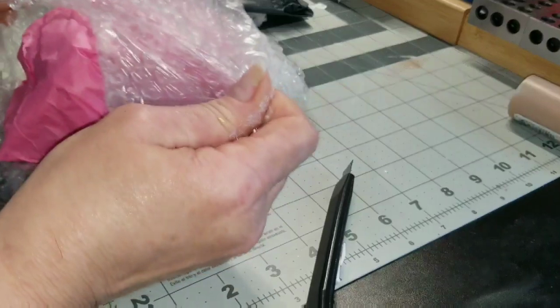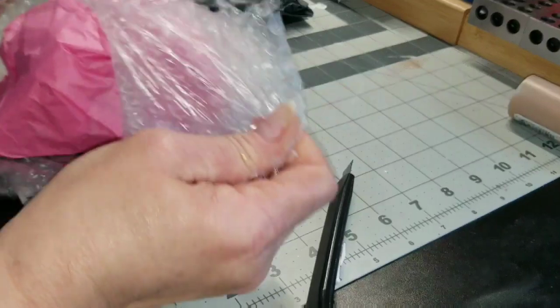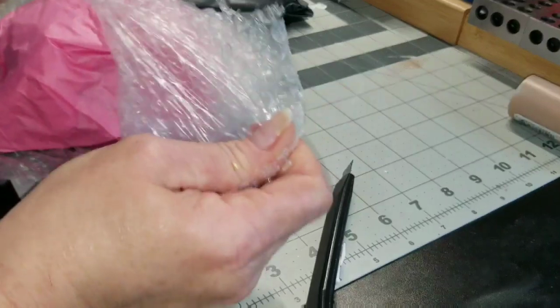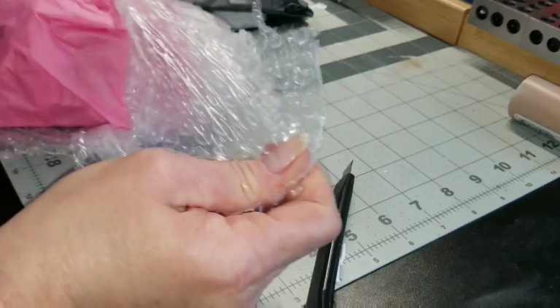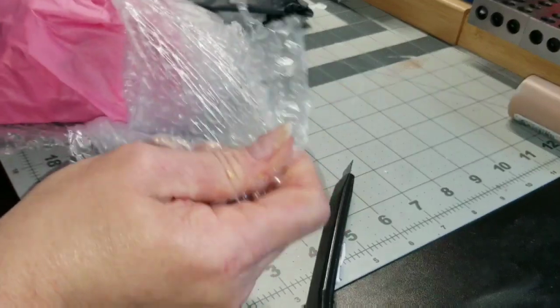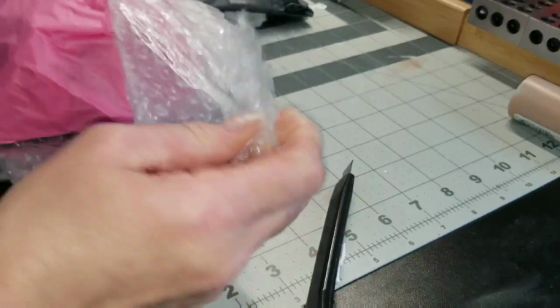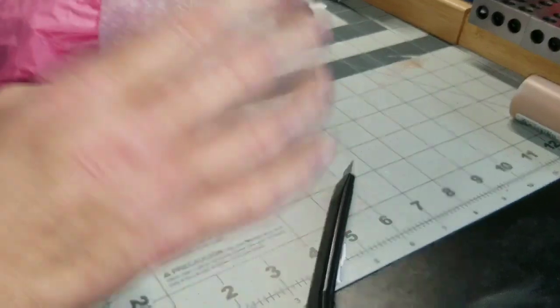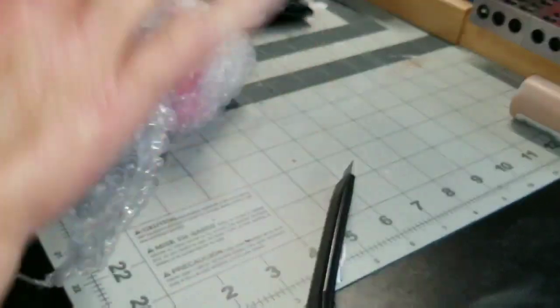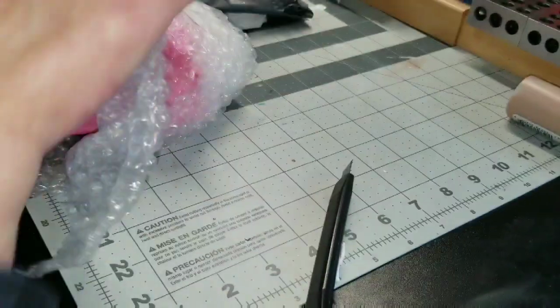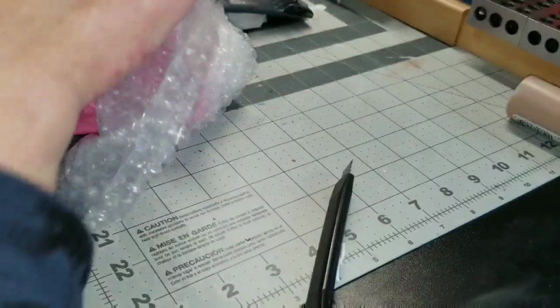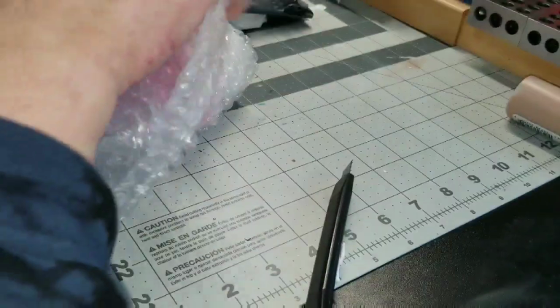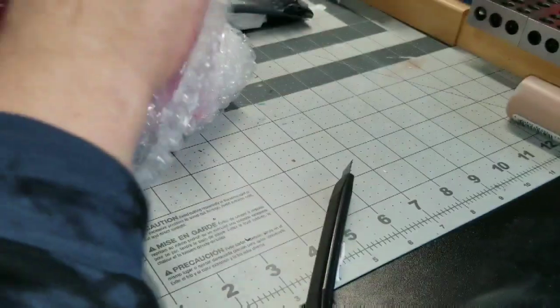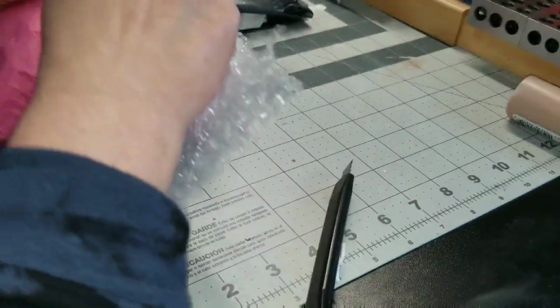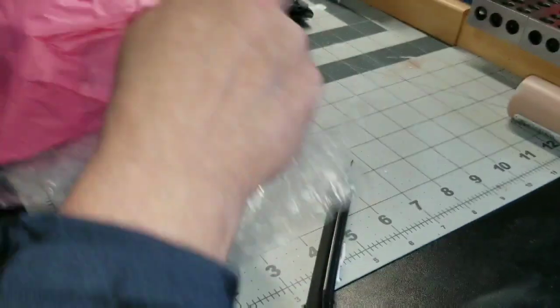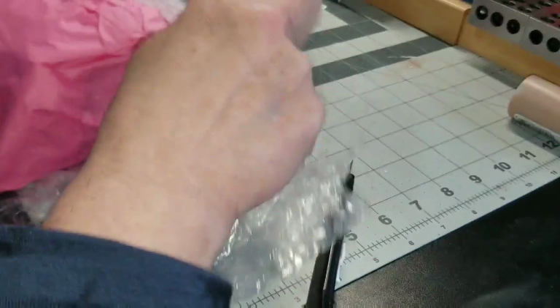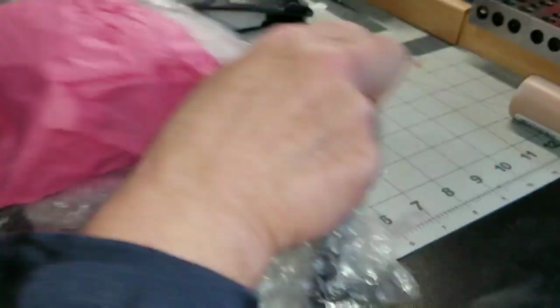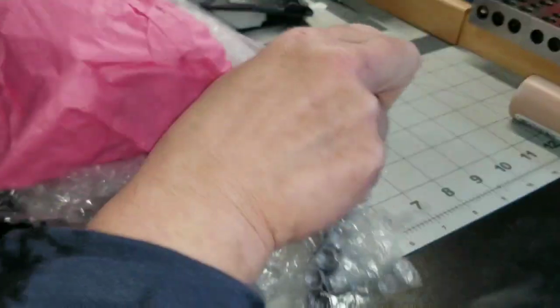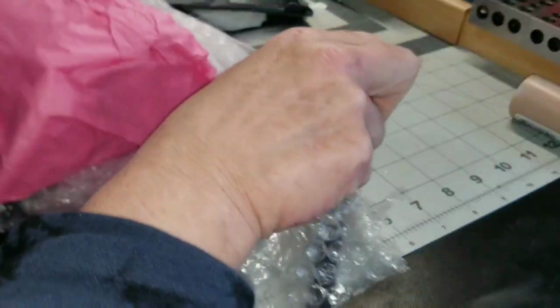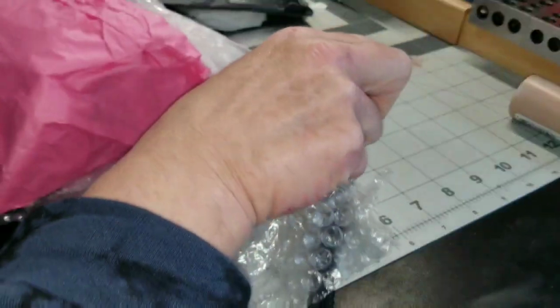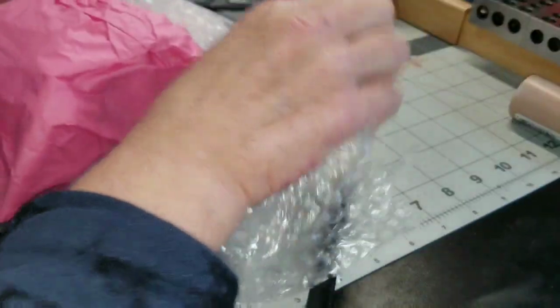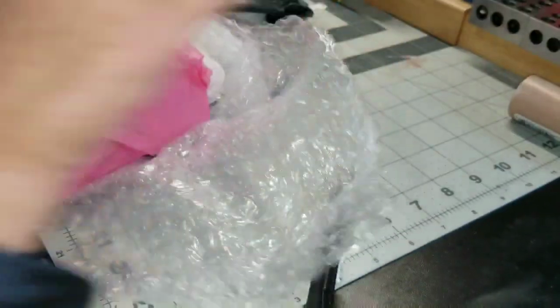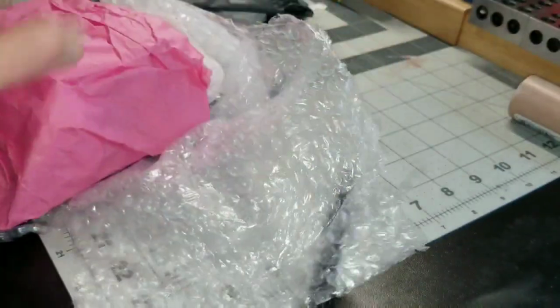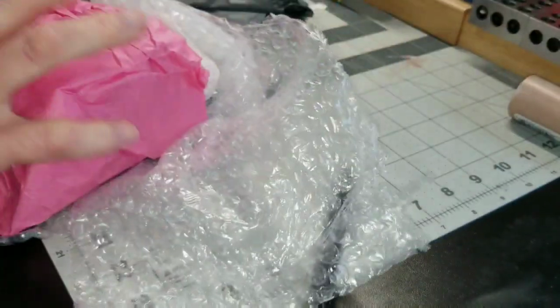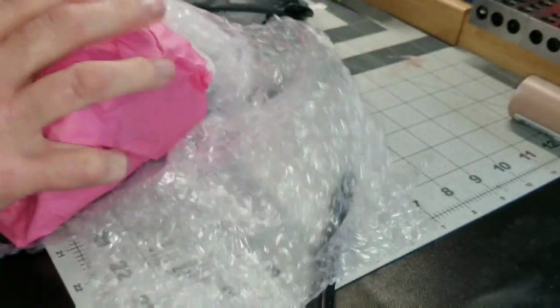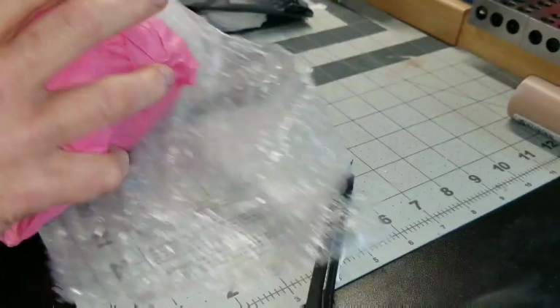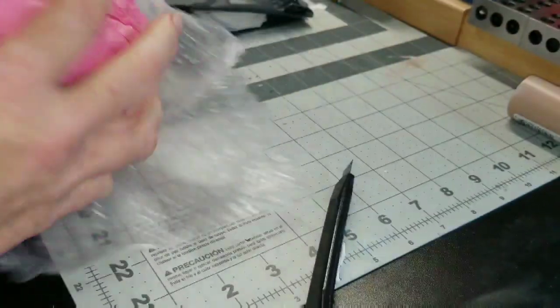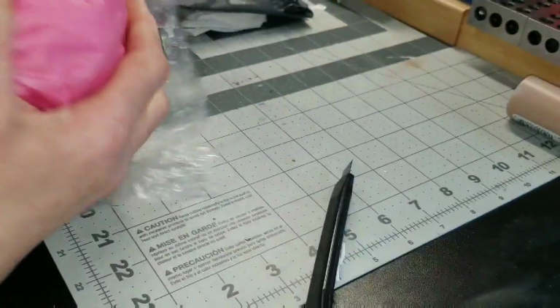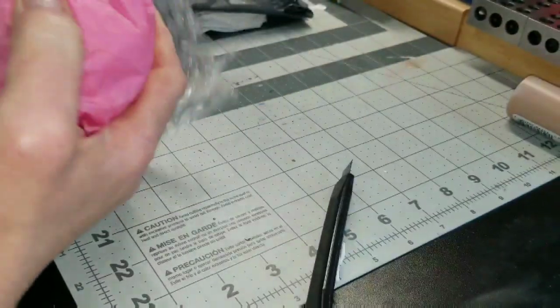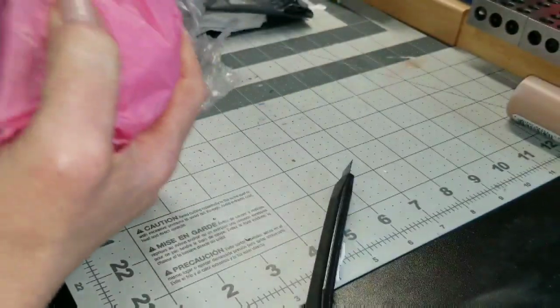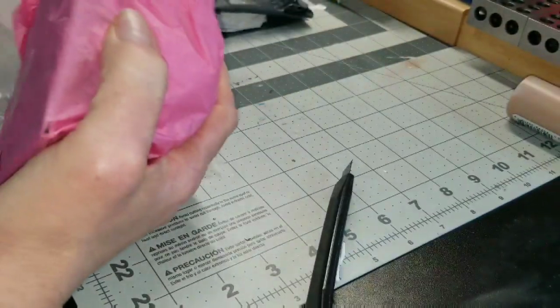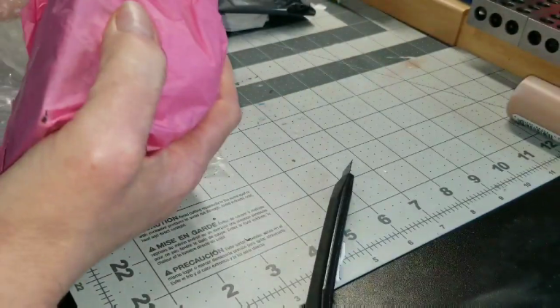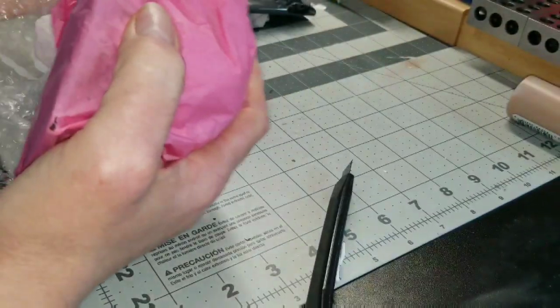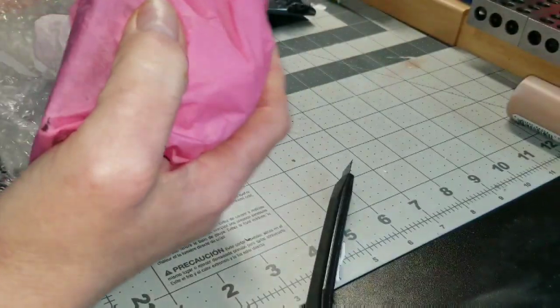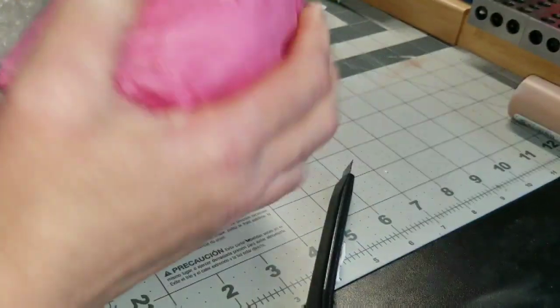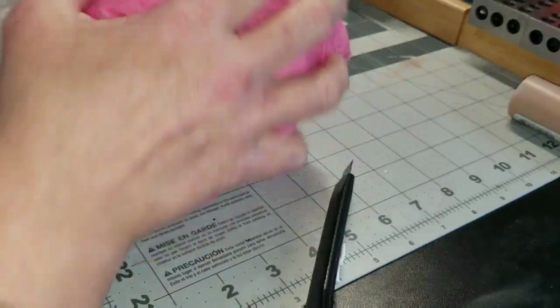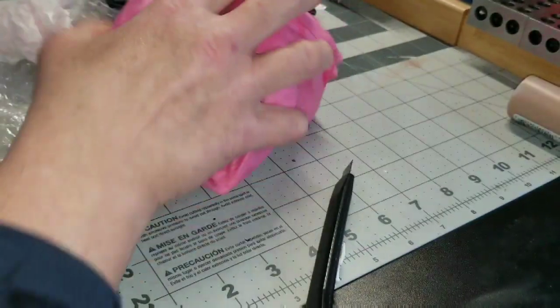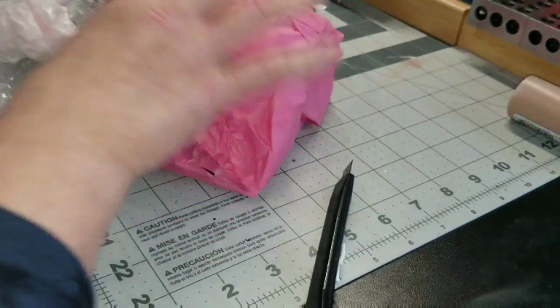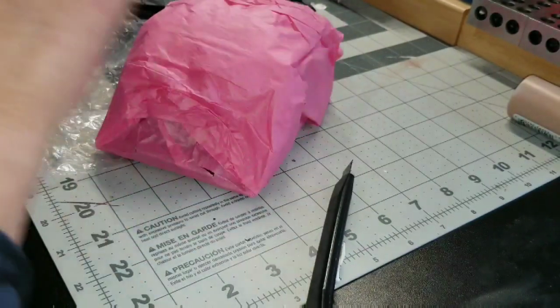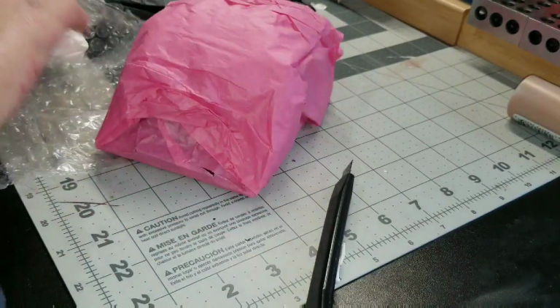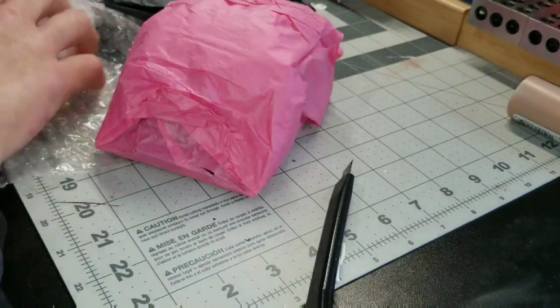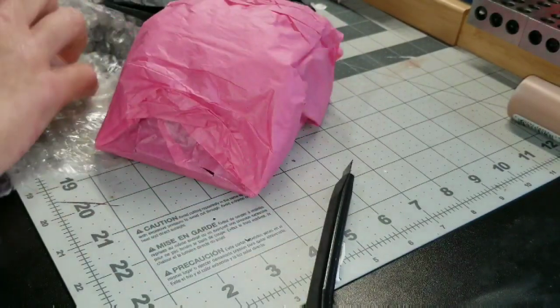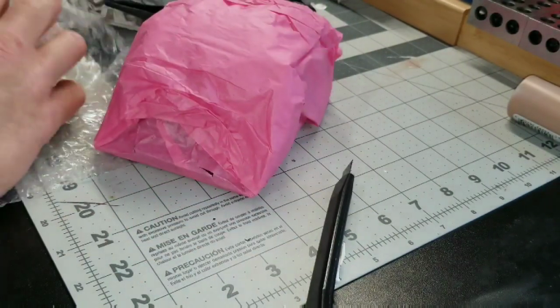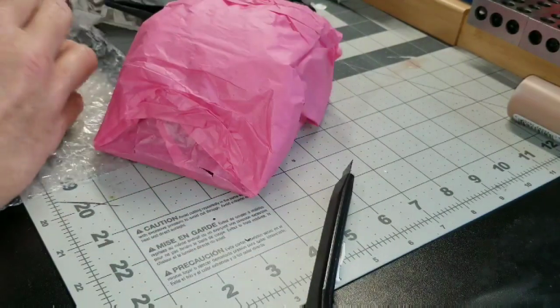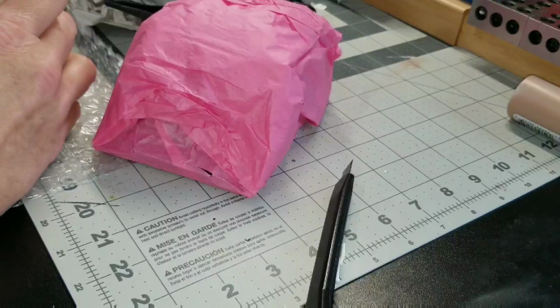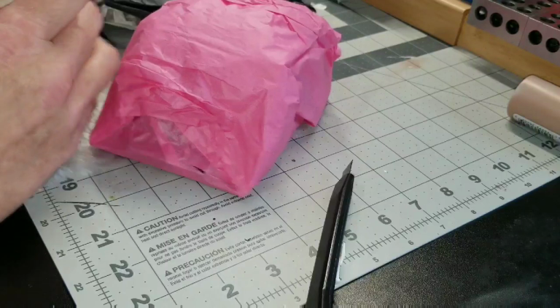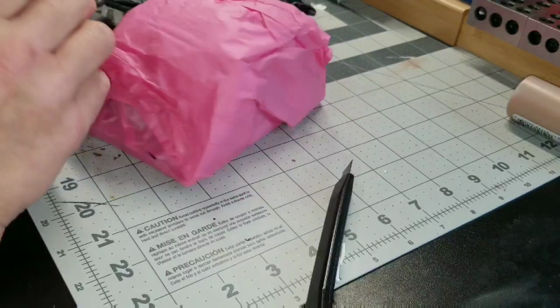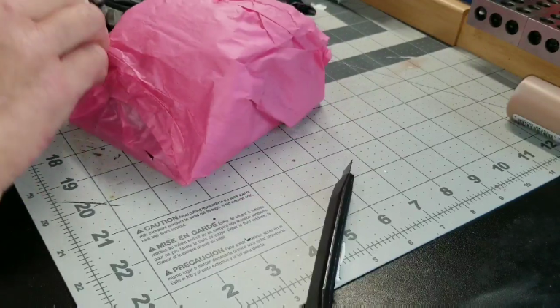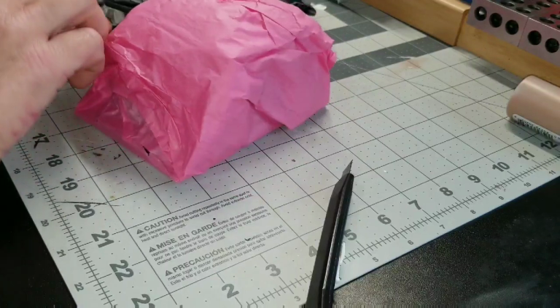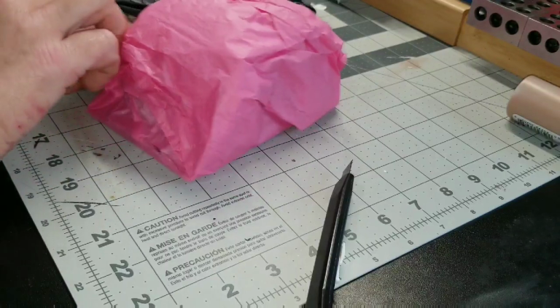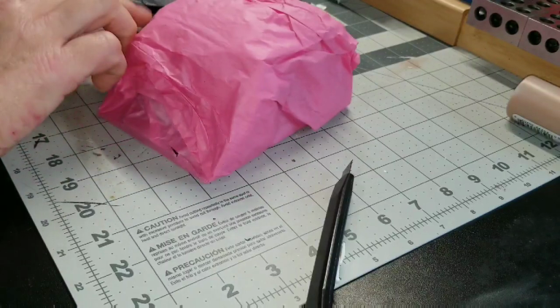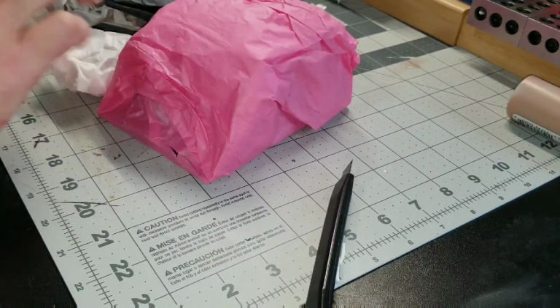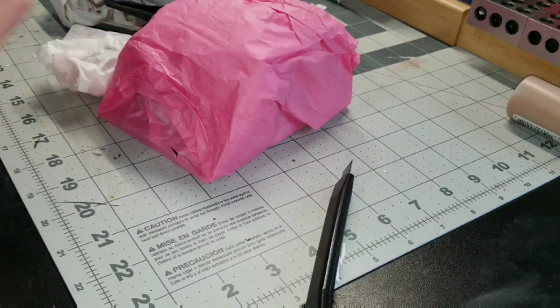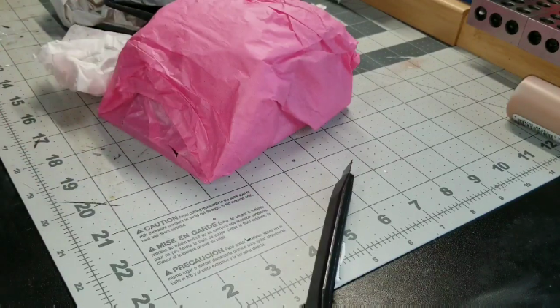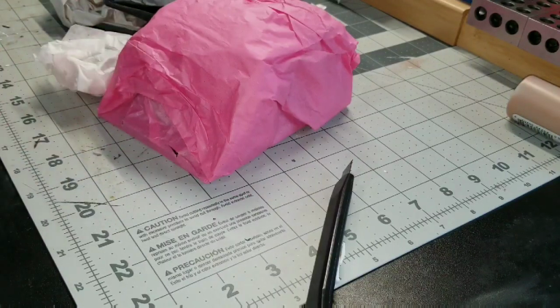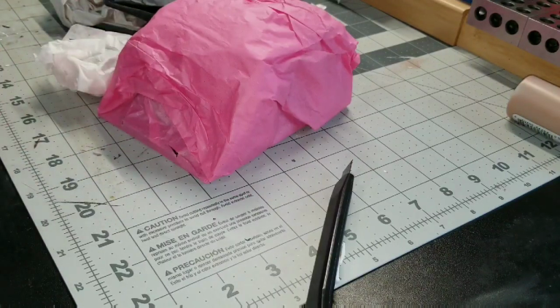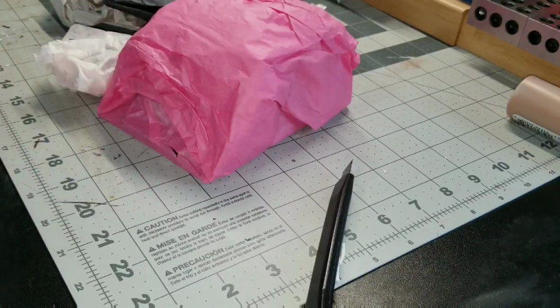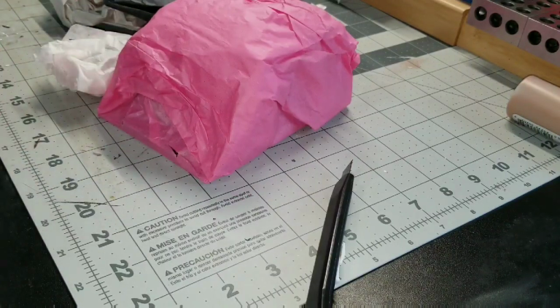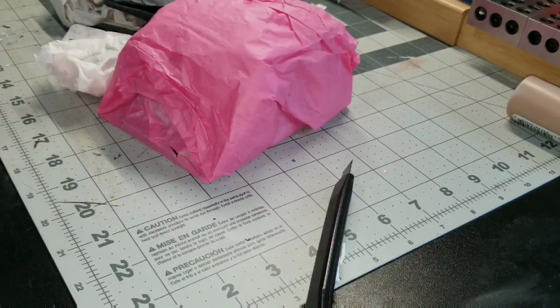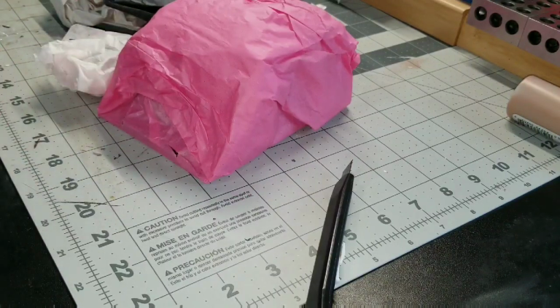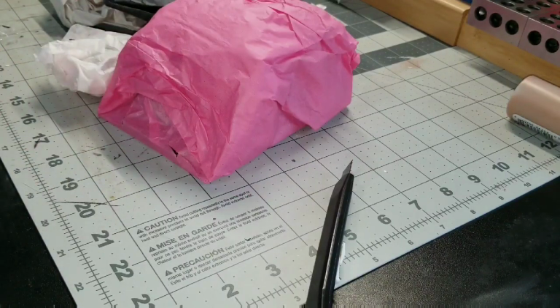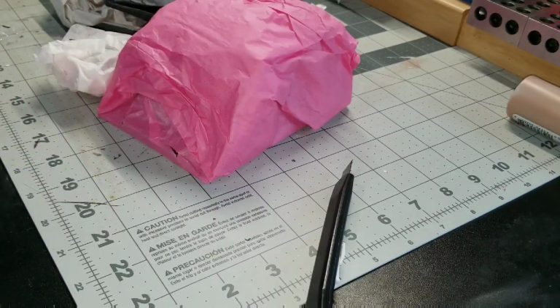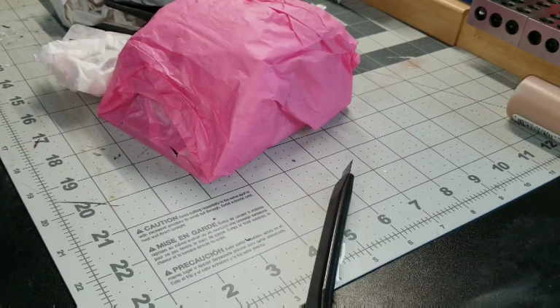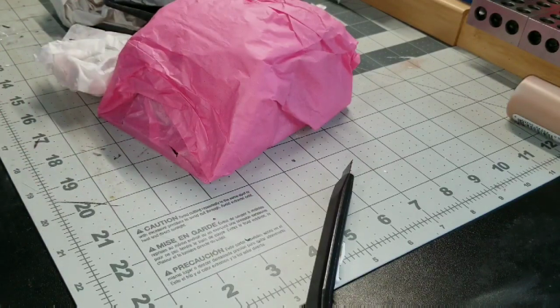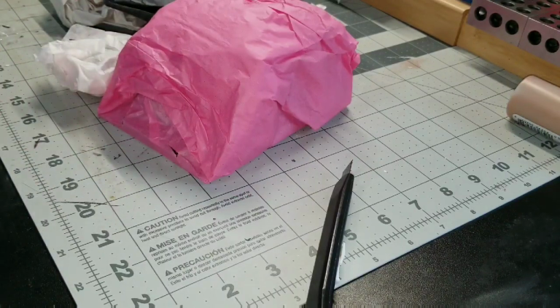I am going to try to move along rather quickly because I do believe that the second box has a lot of stuff in it.